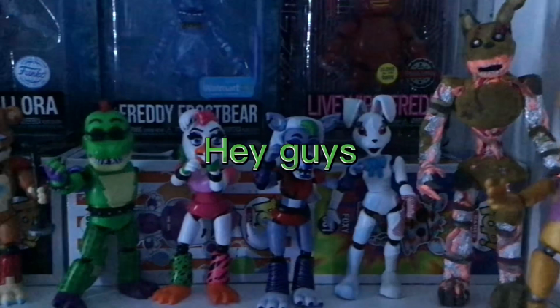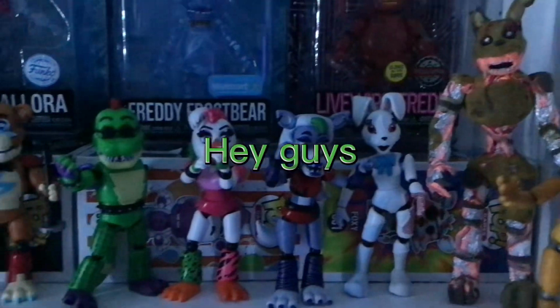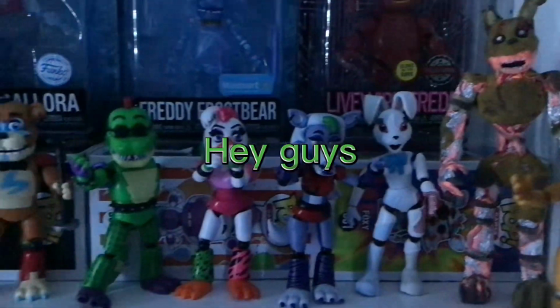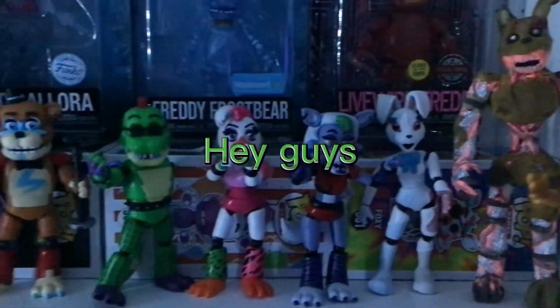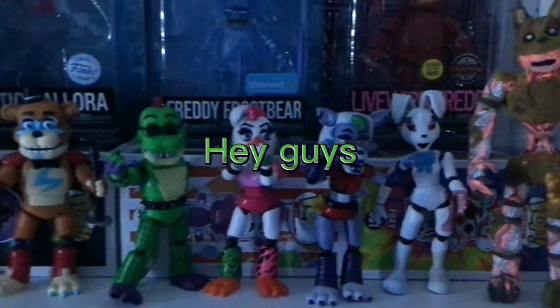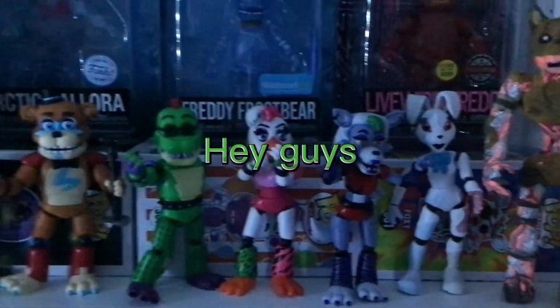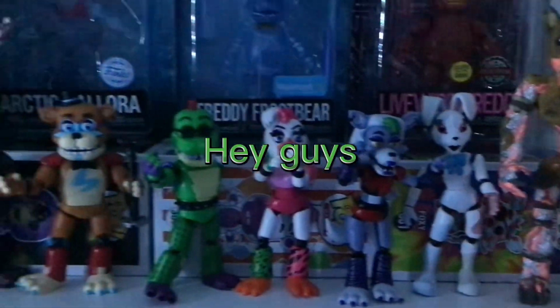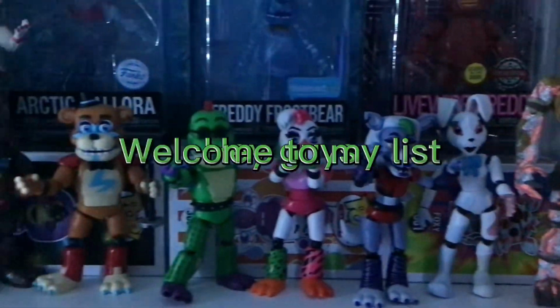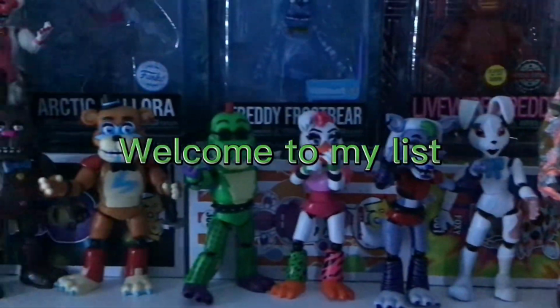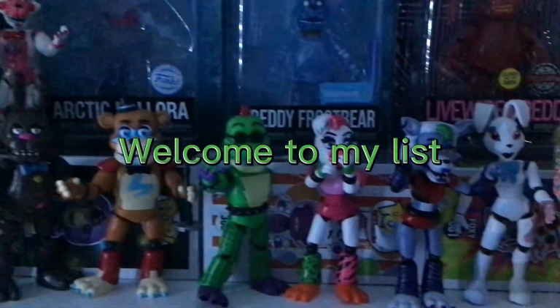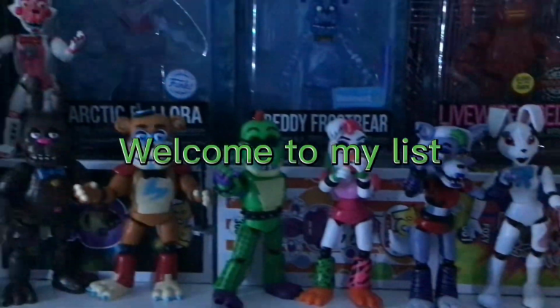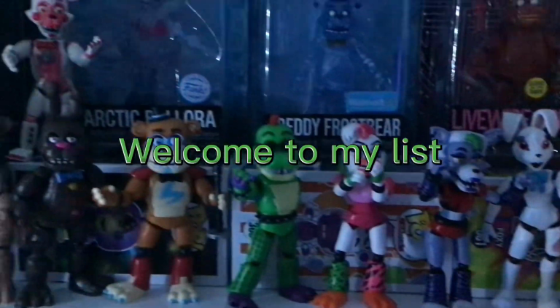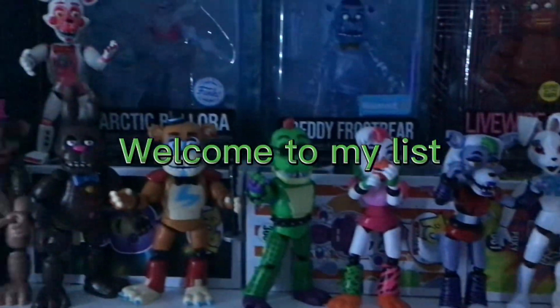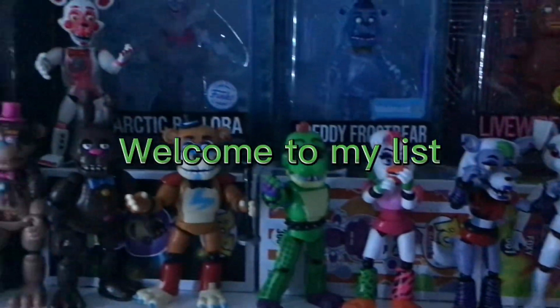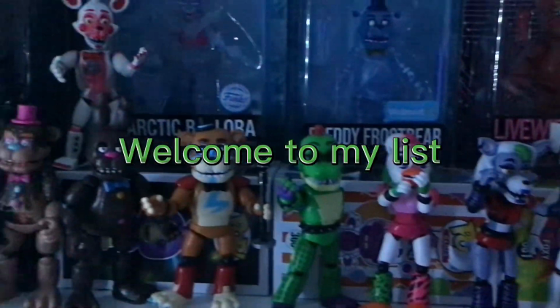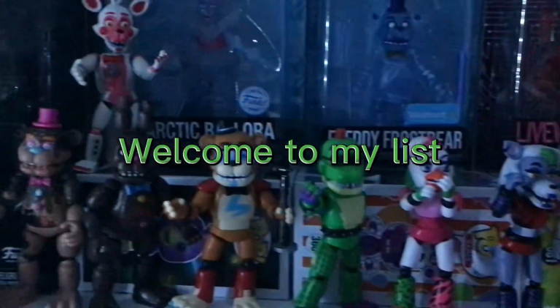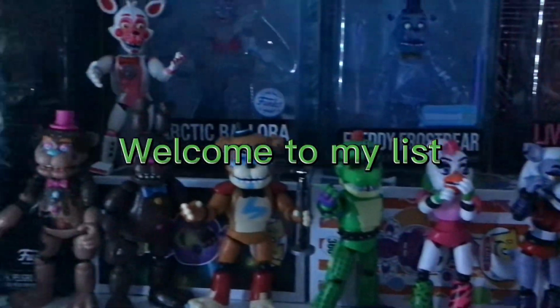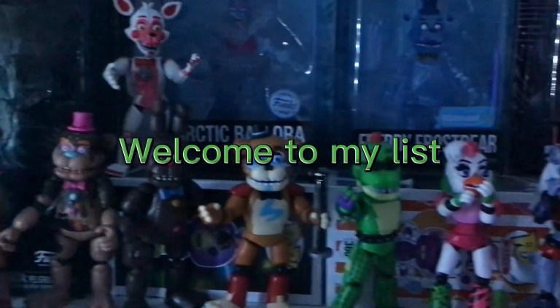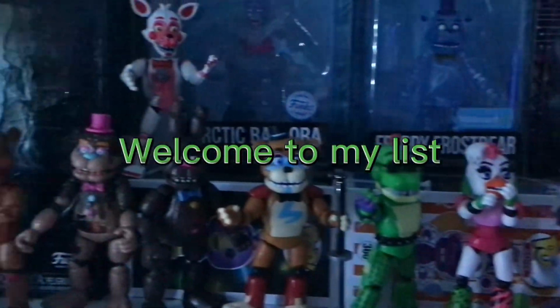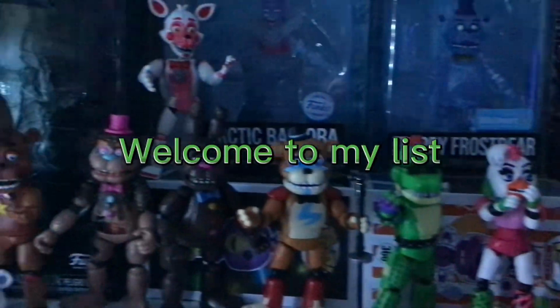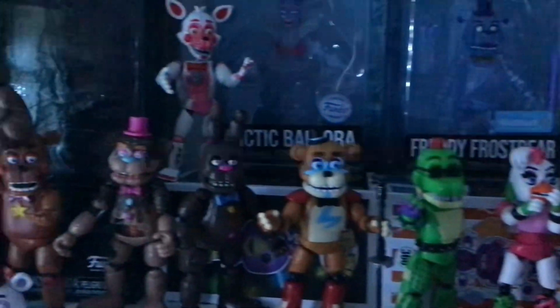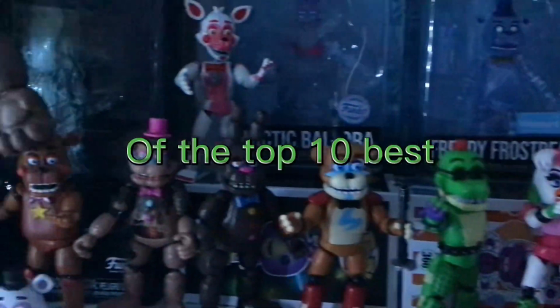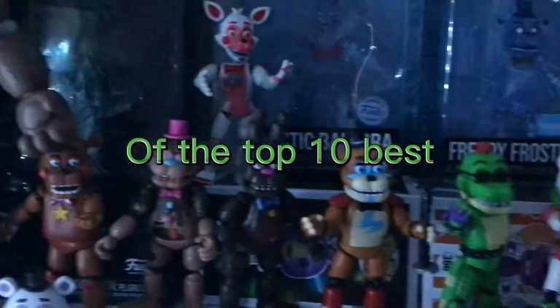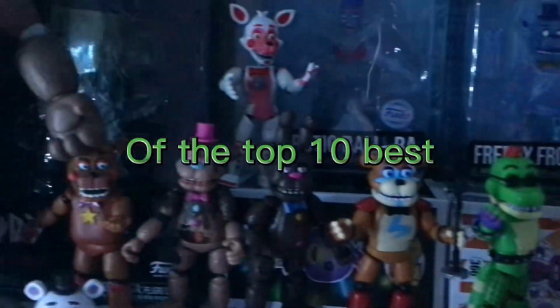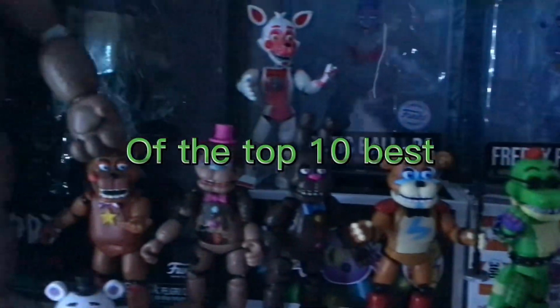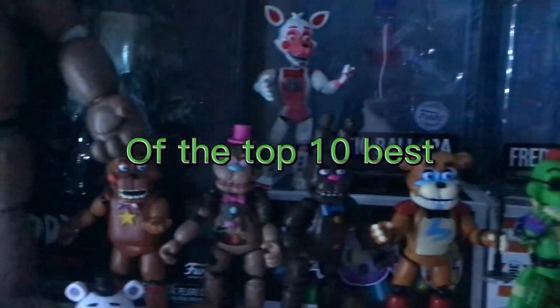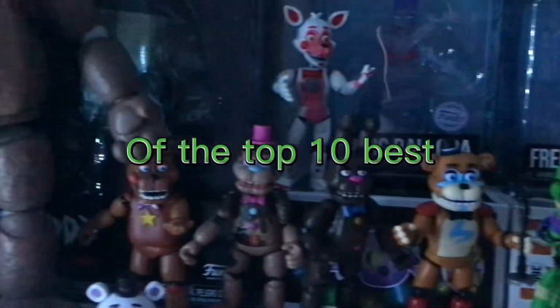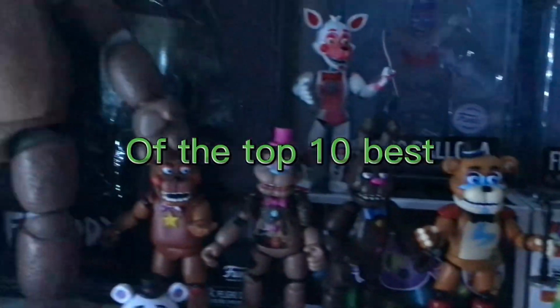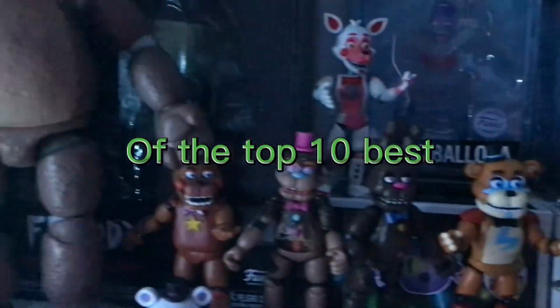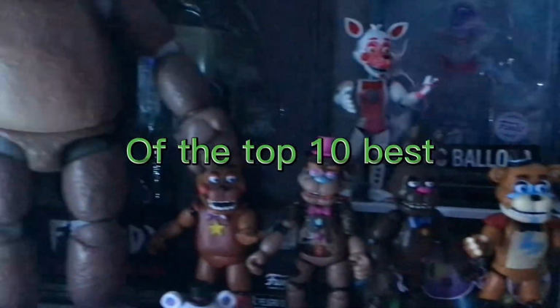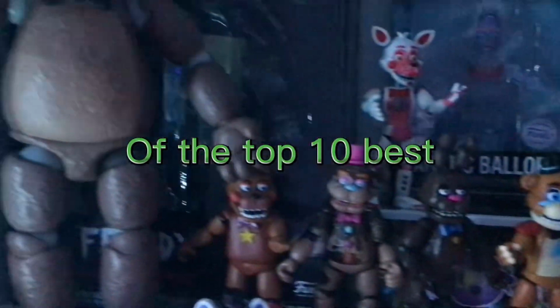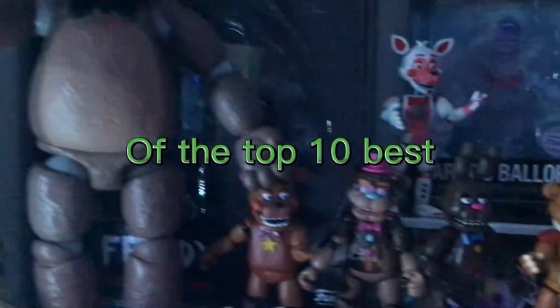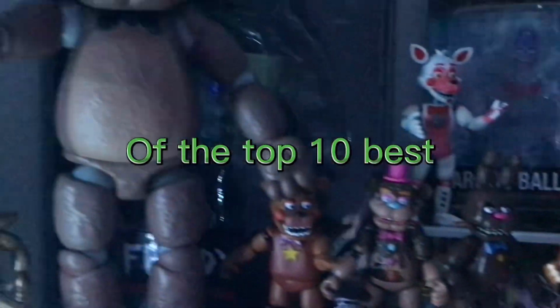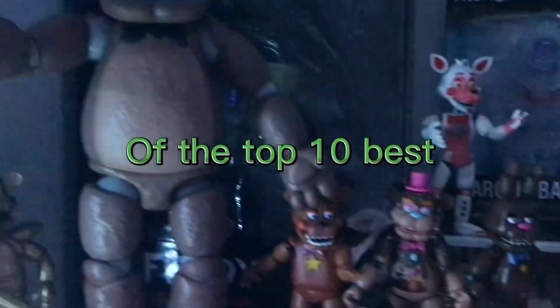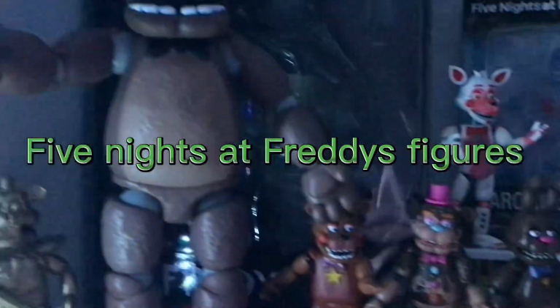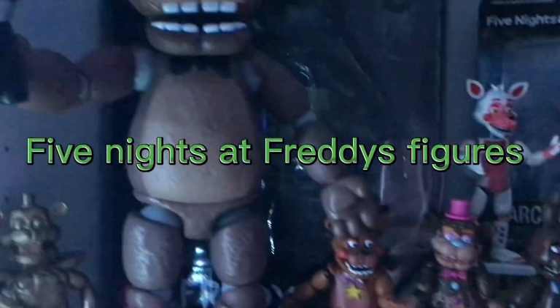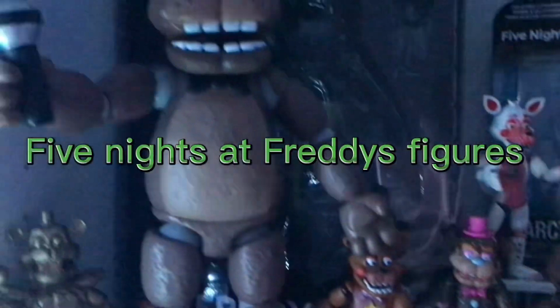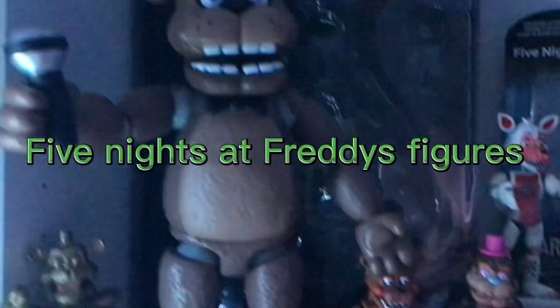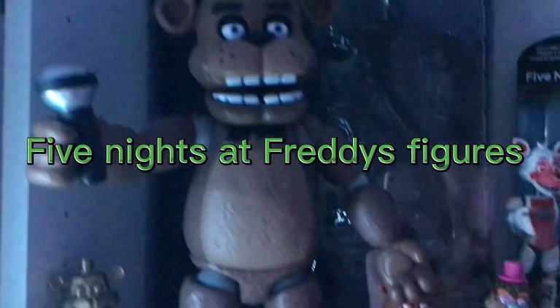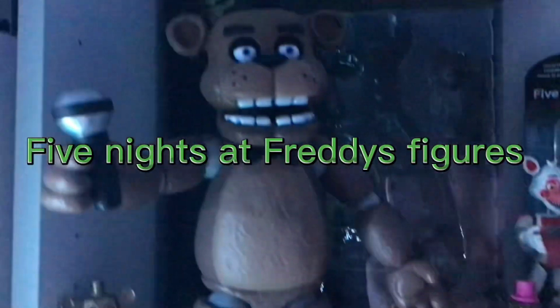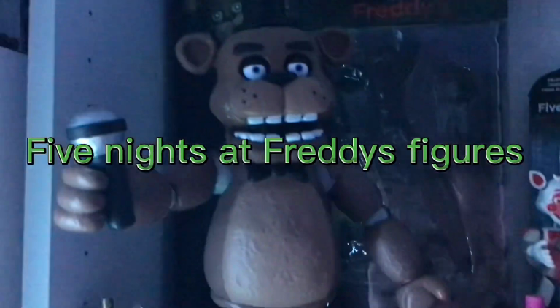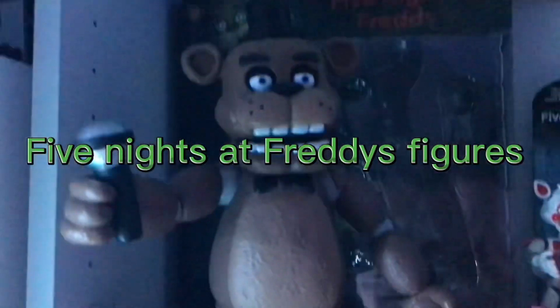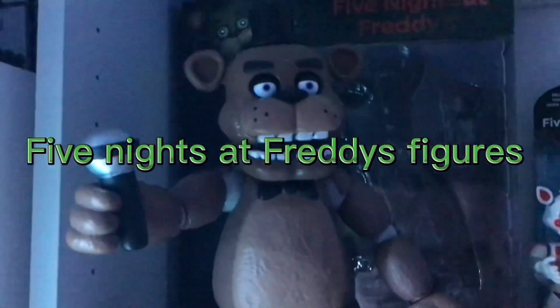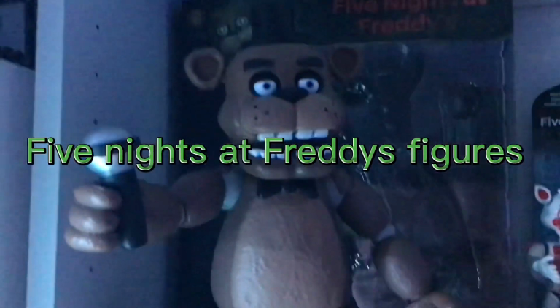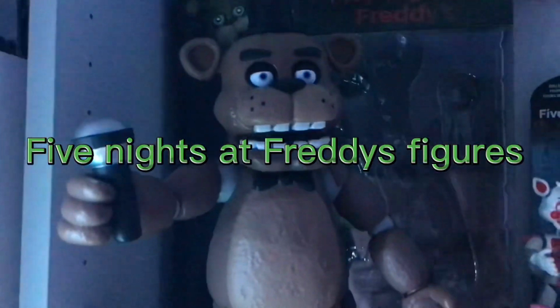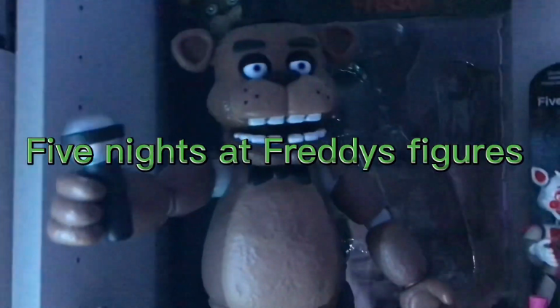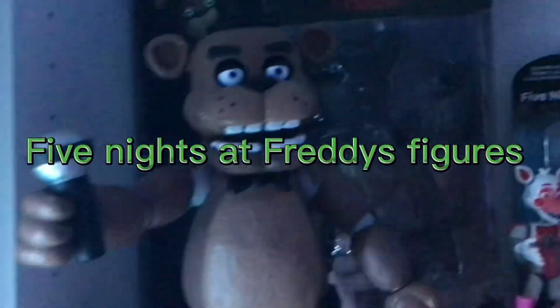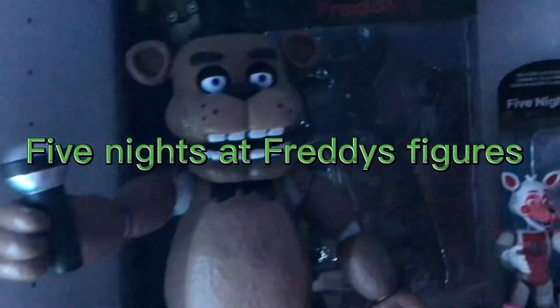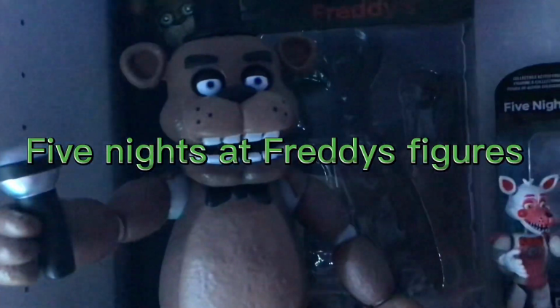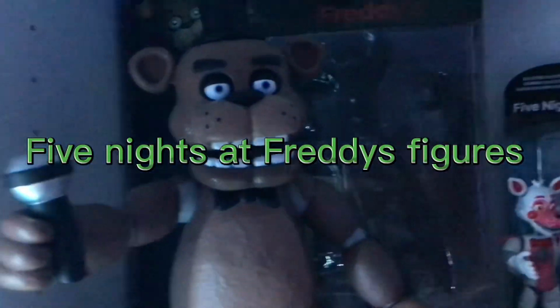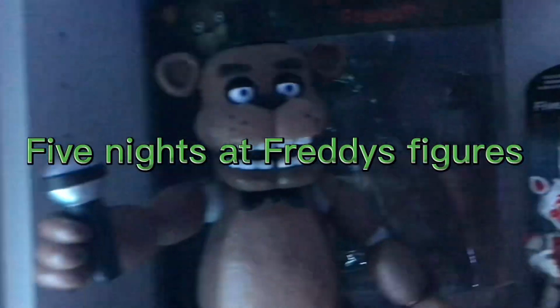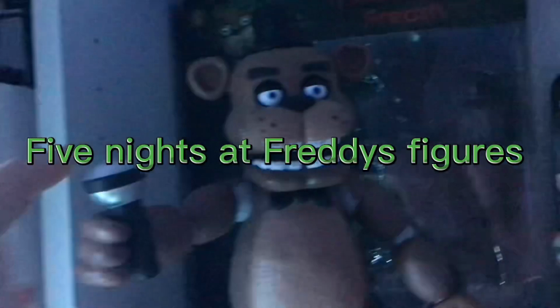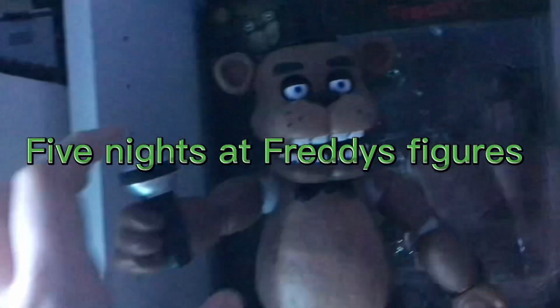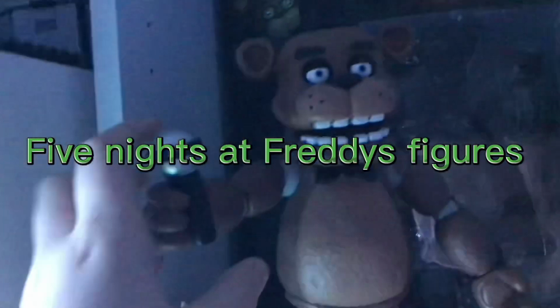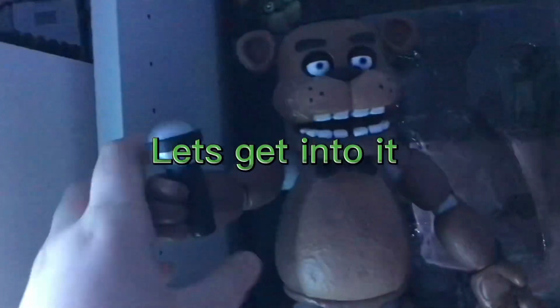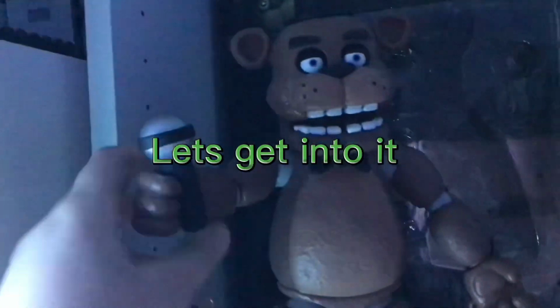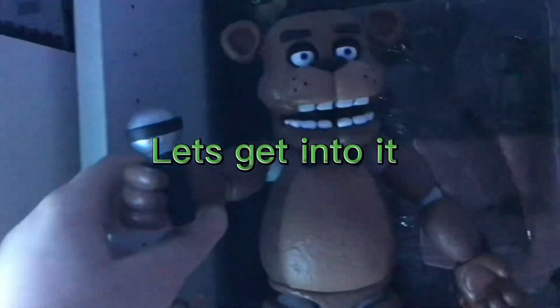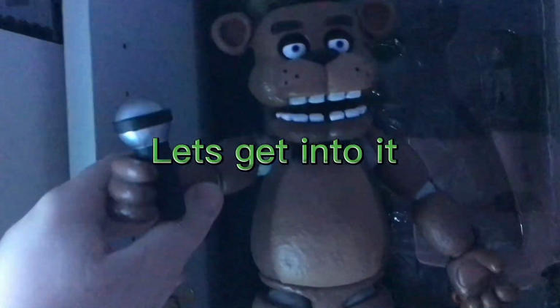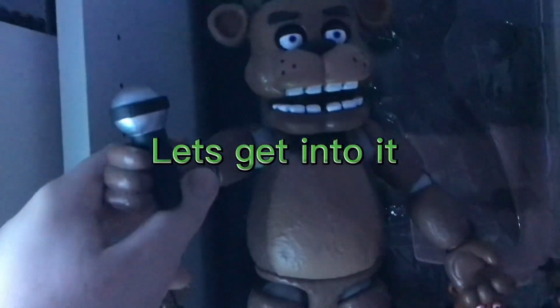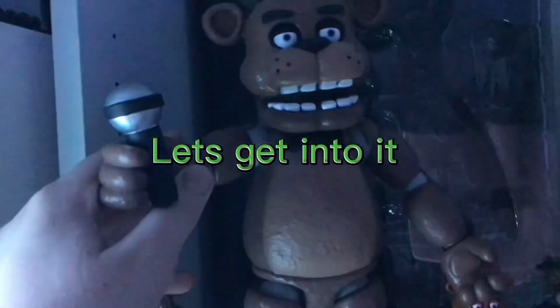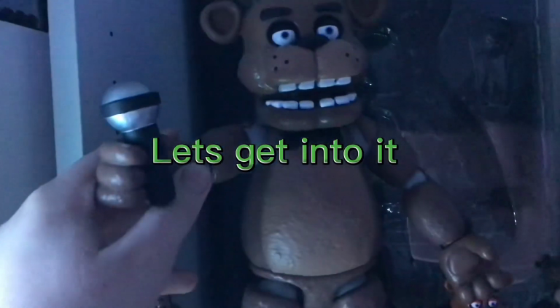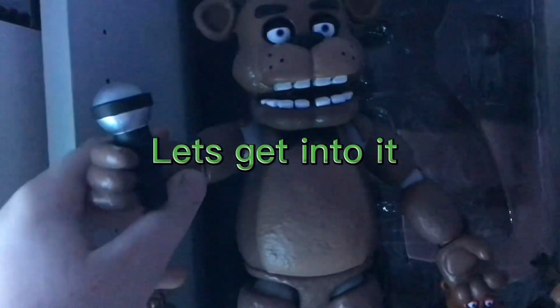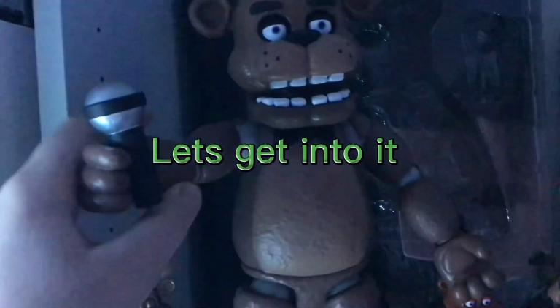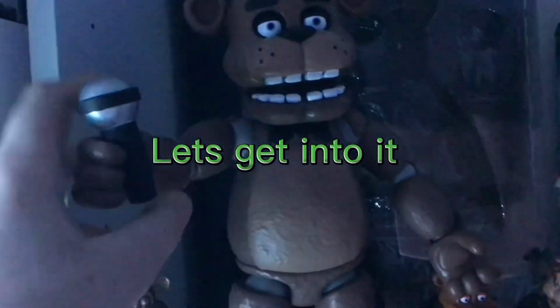Hey guys, welcome to my list of the top 10 best Five Nights at Freddy's figures. Let's get into it.